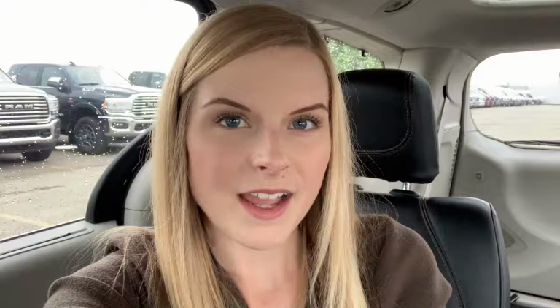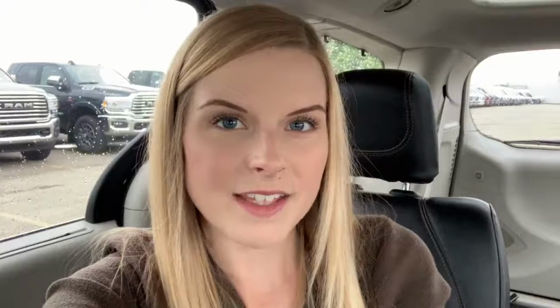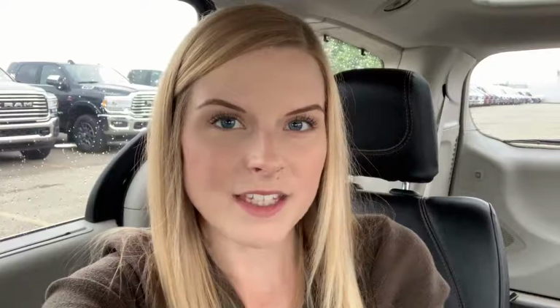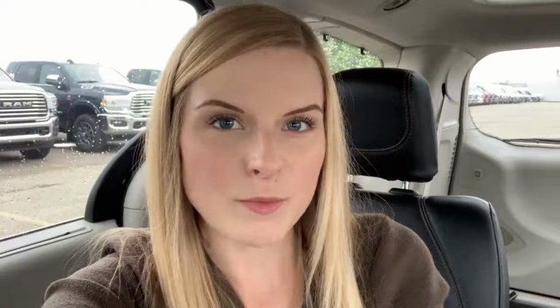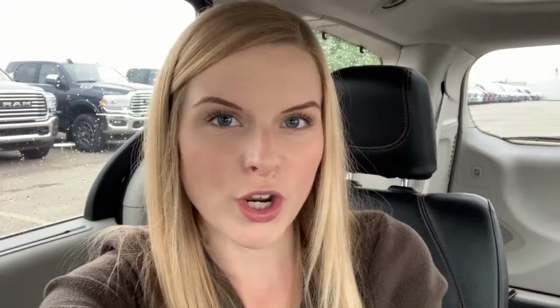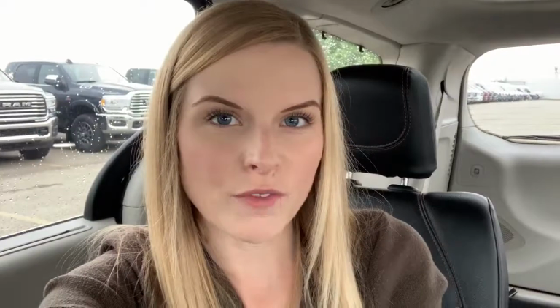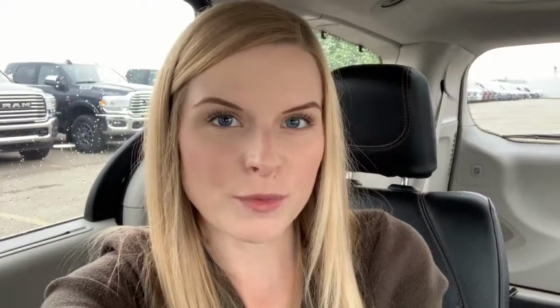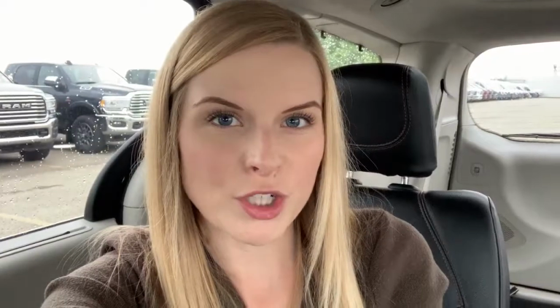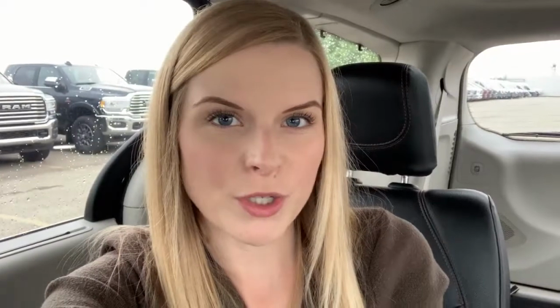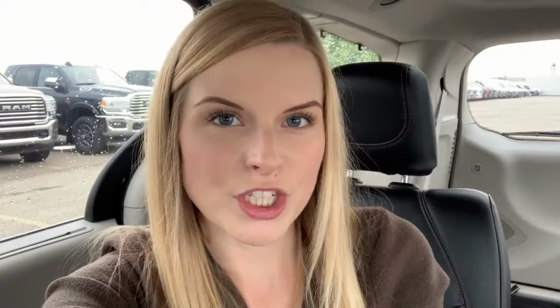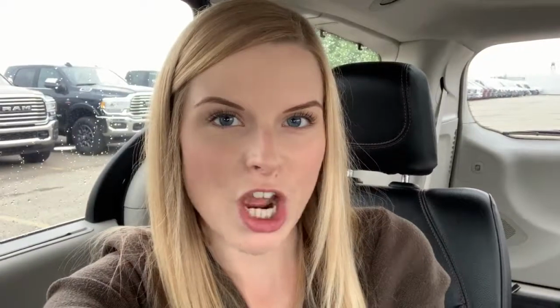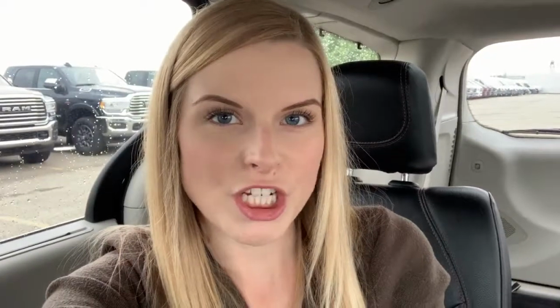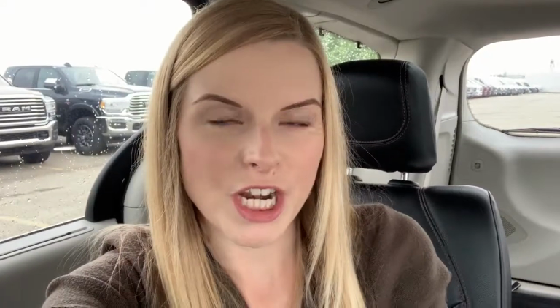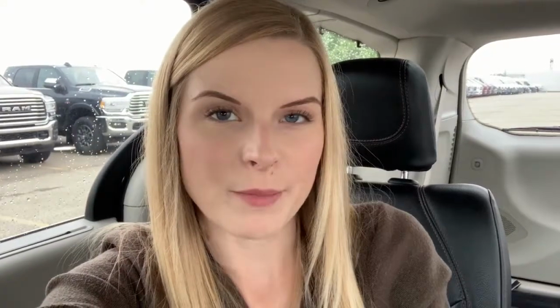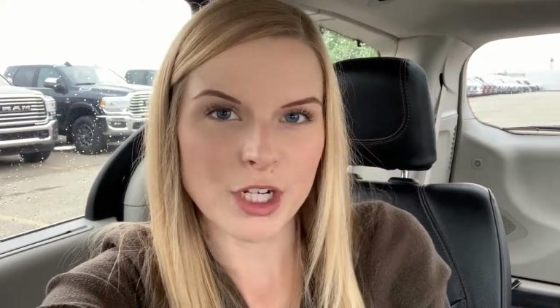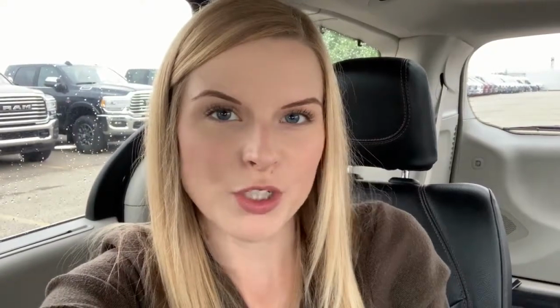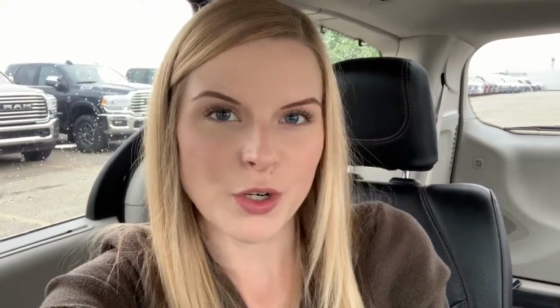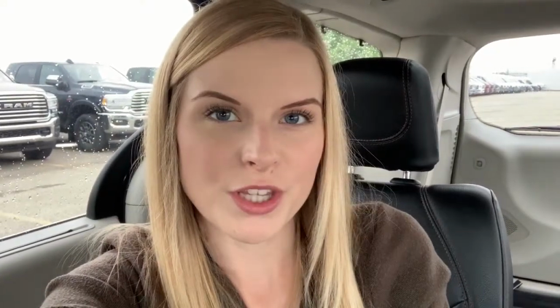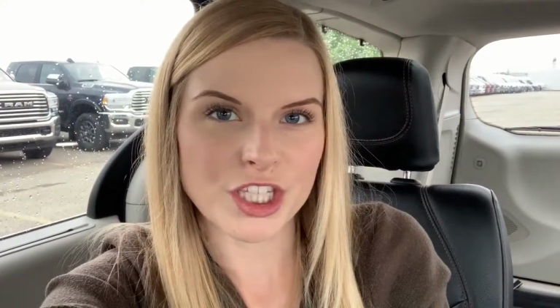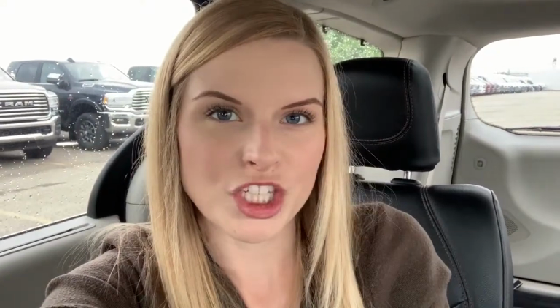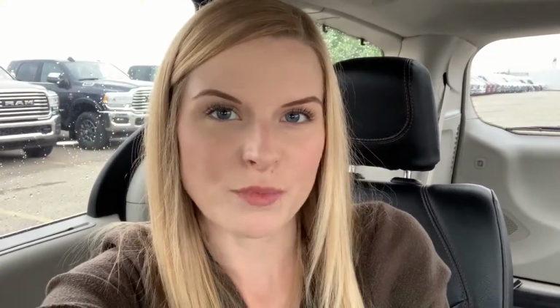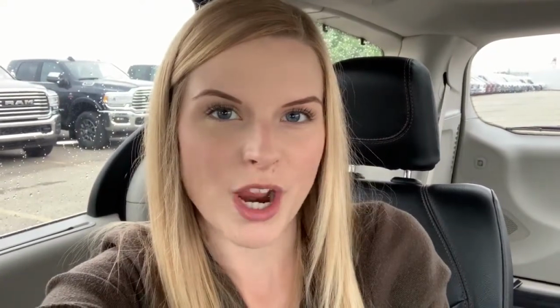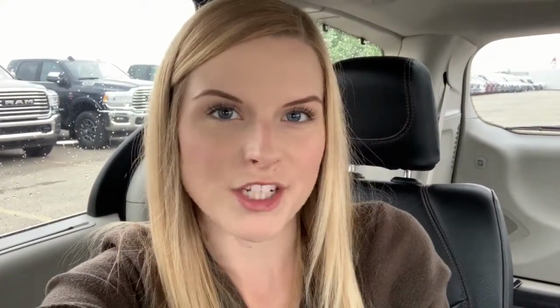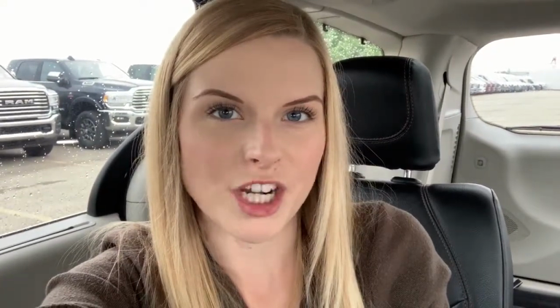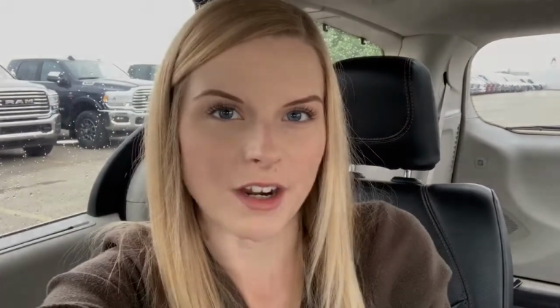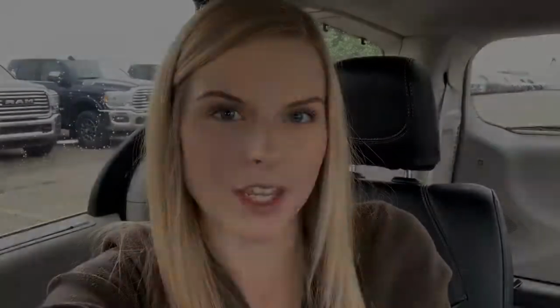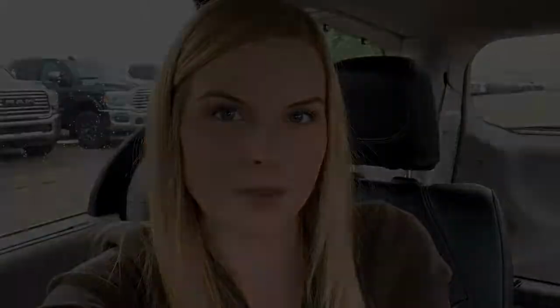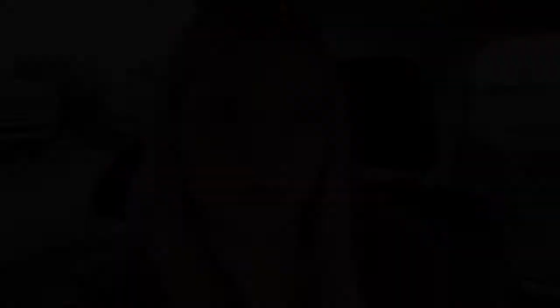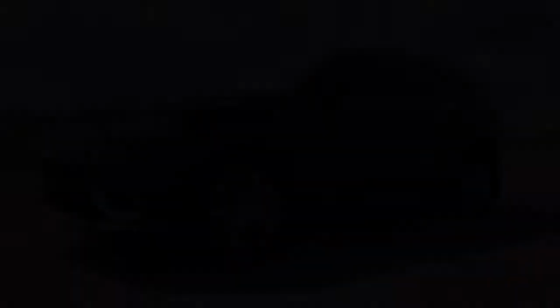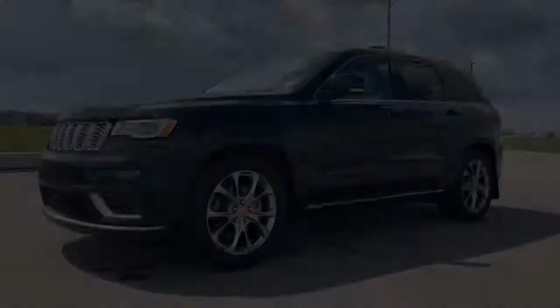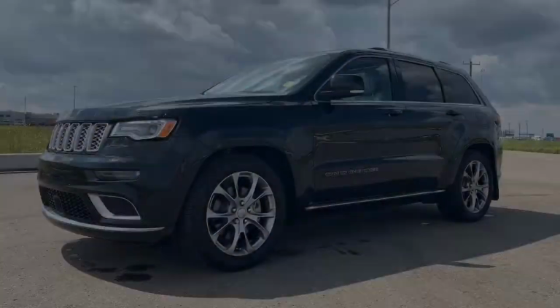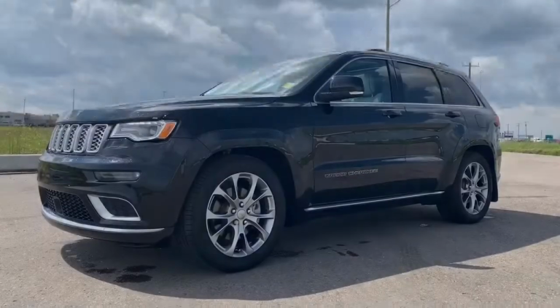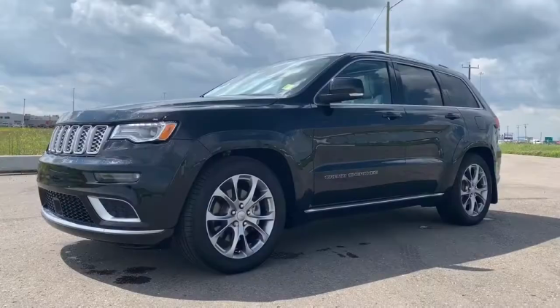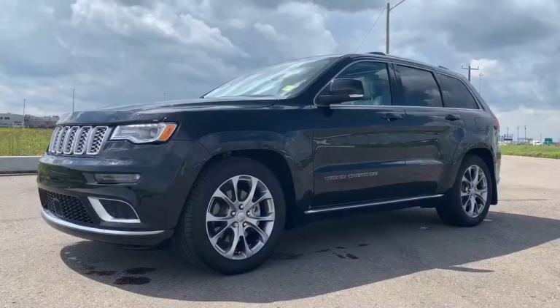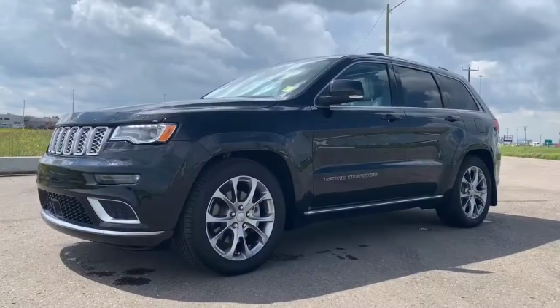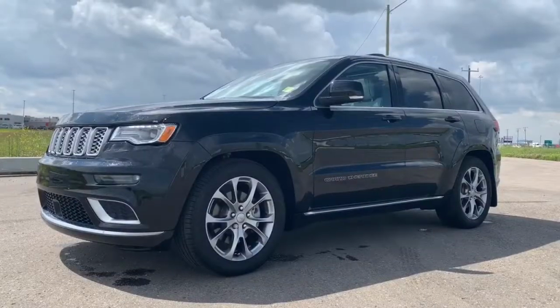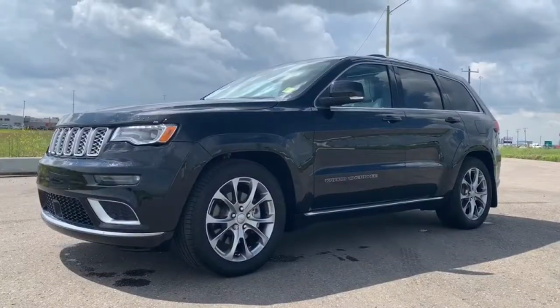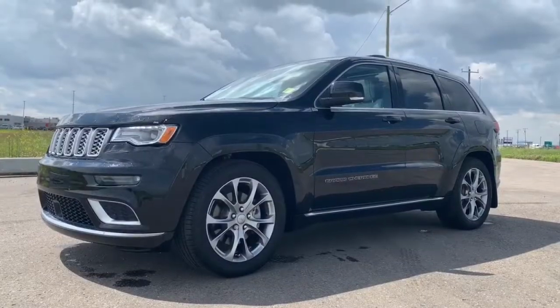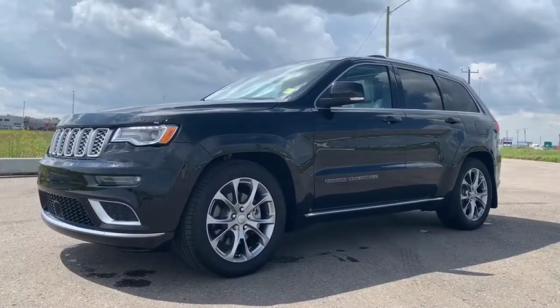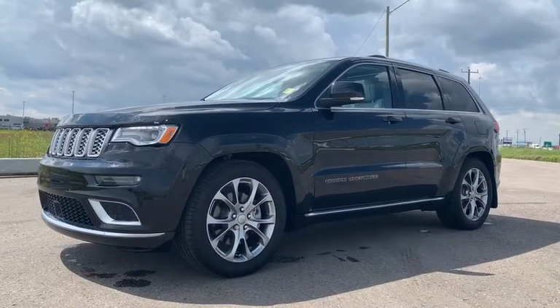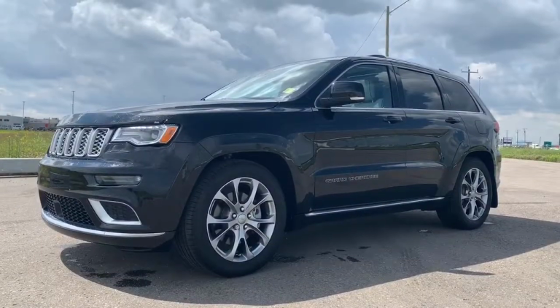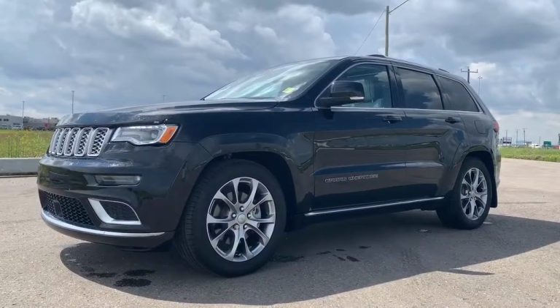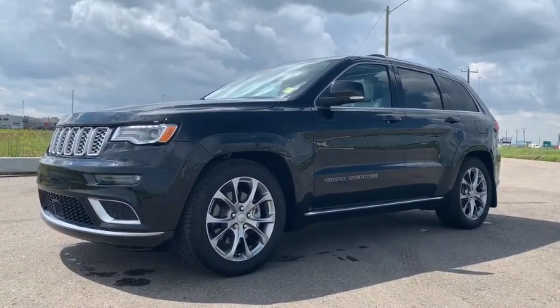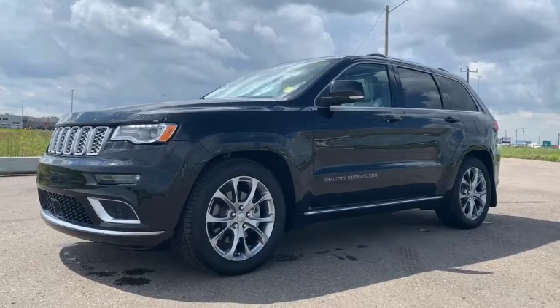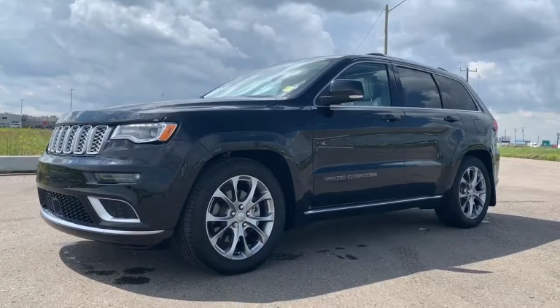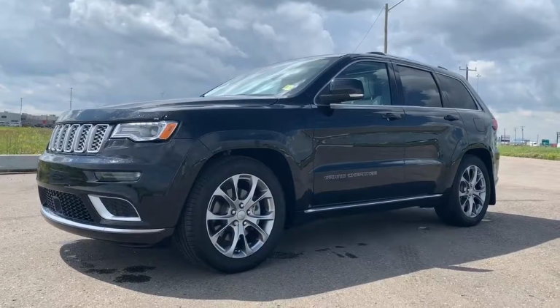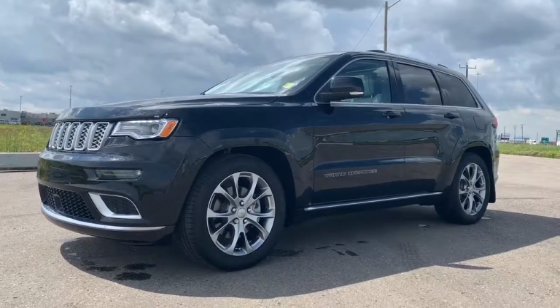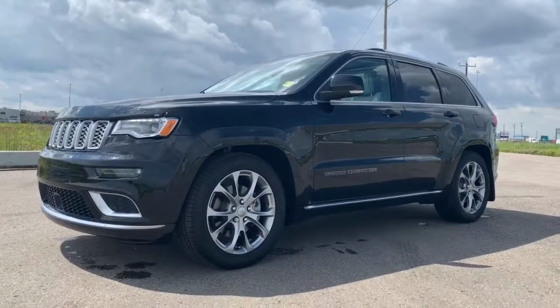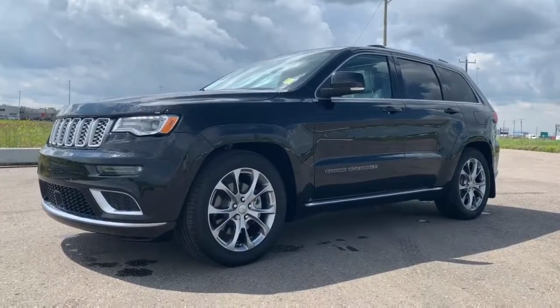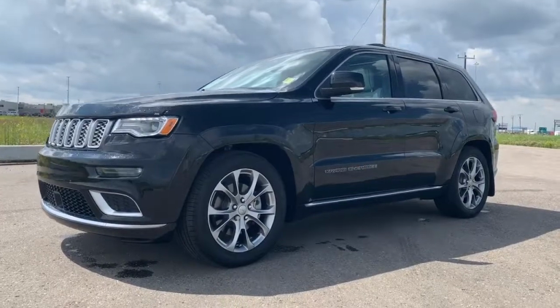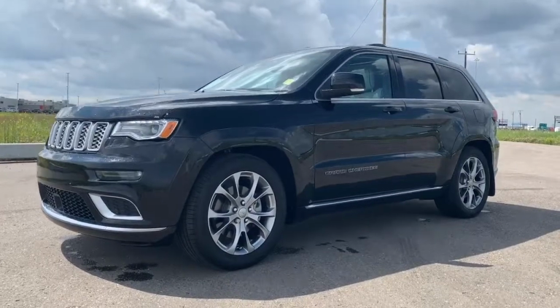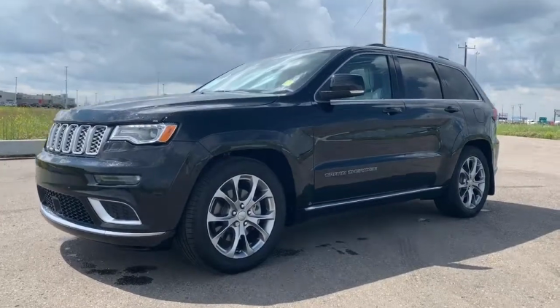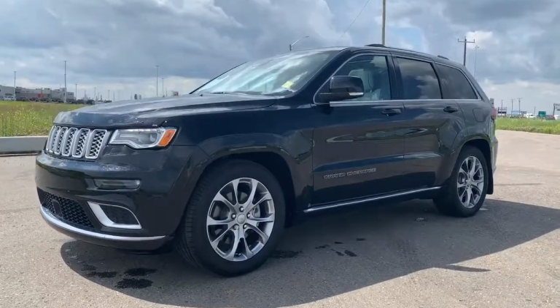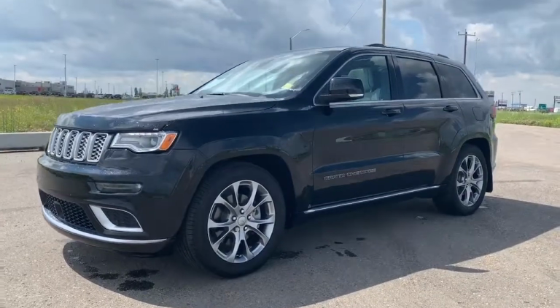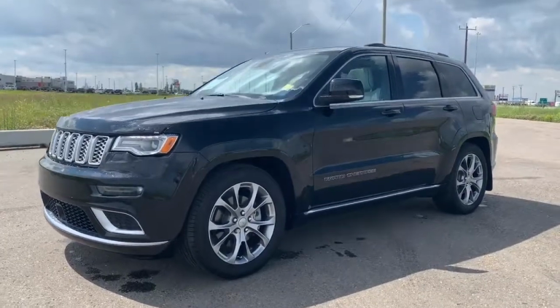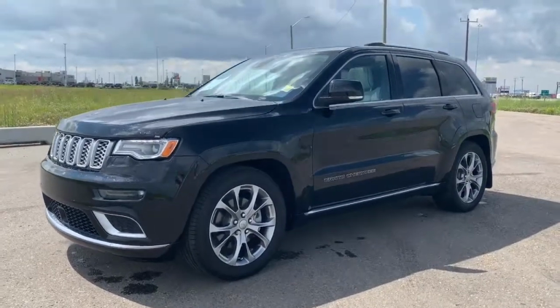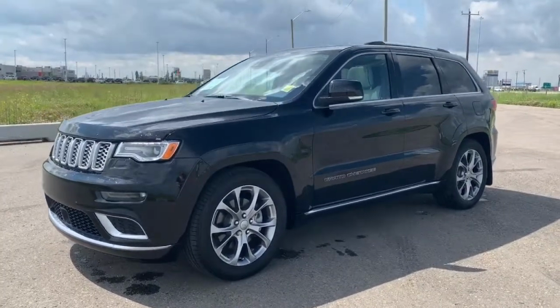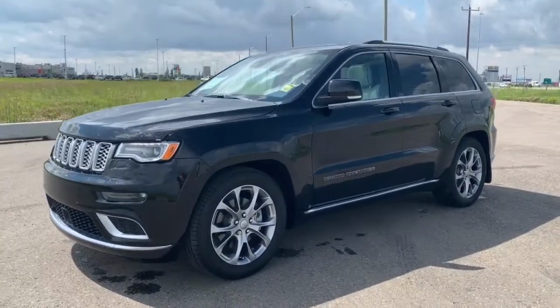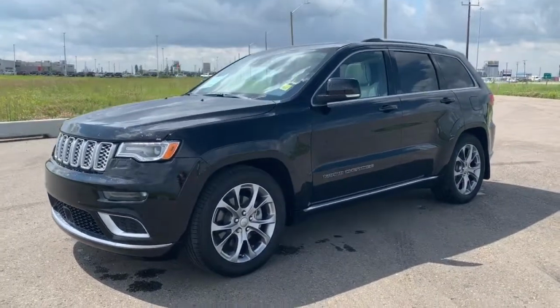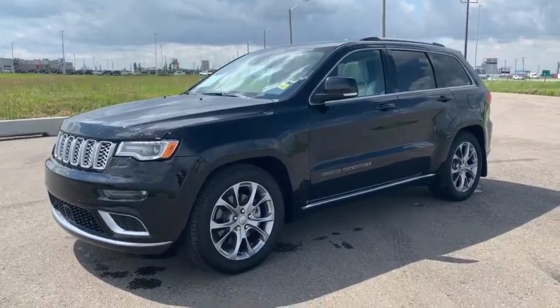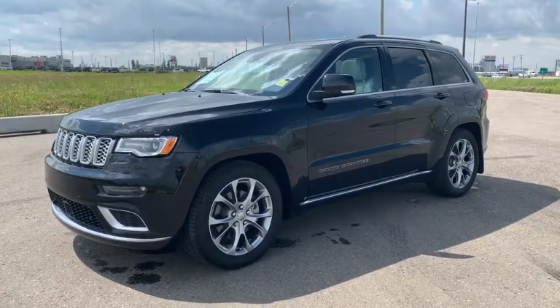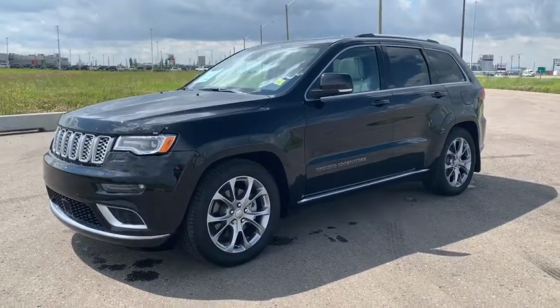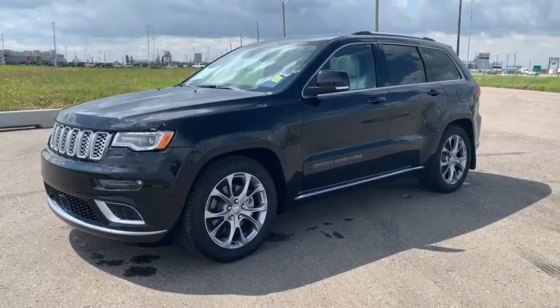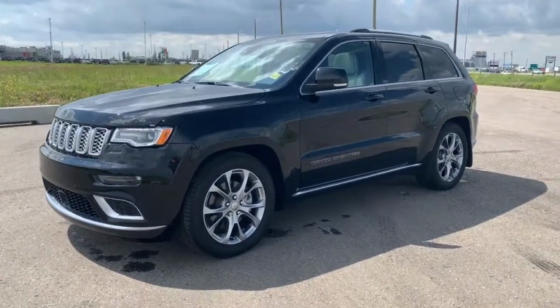Hi, this is Morgan from Sherwood Dodge and I'm going to show you this Jeep Grand Cherokee. Here is the 2019 Jeep Grand Cherokee Summit in Diamond Black Crystal Pearl.